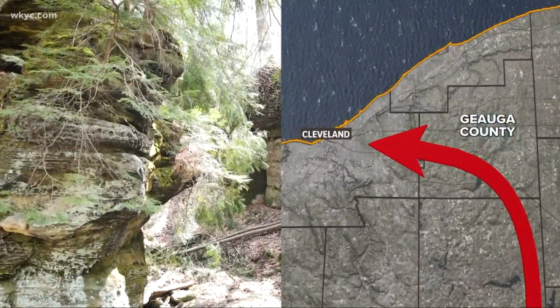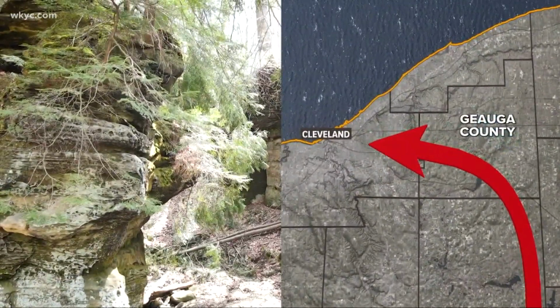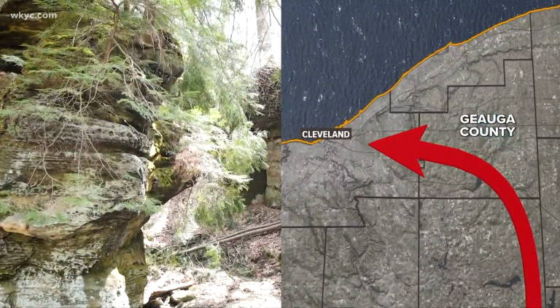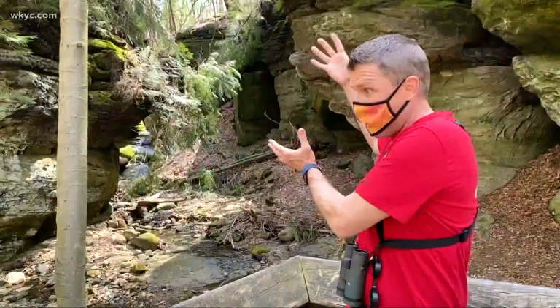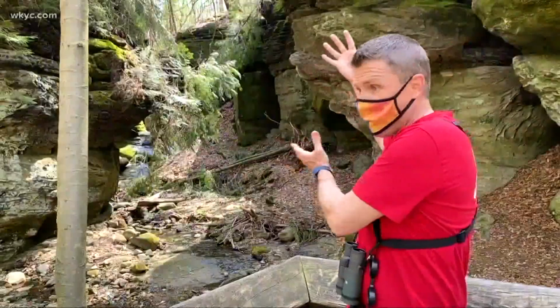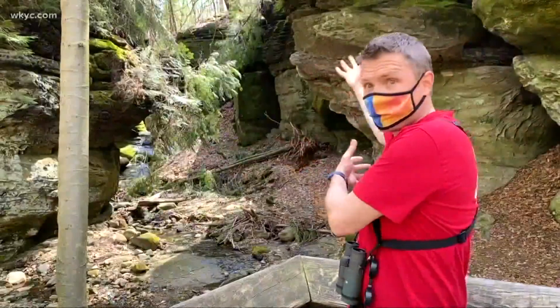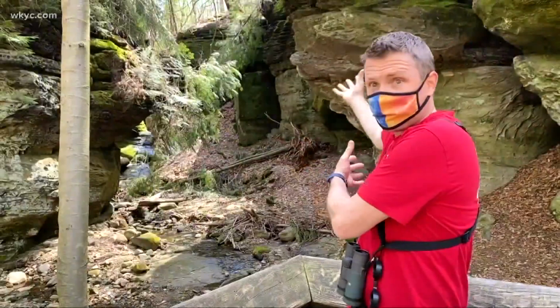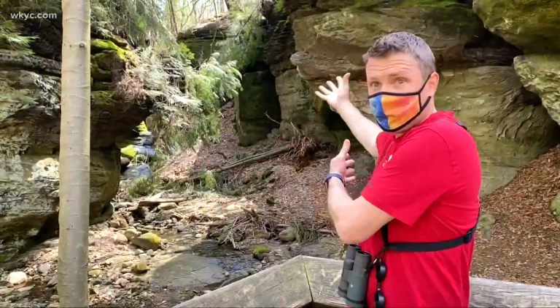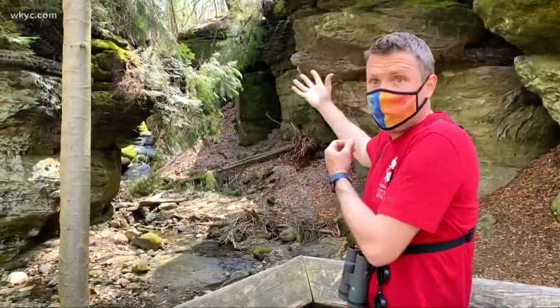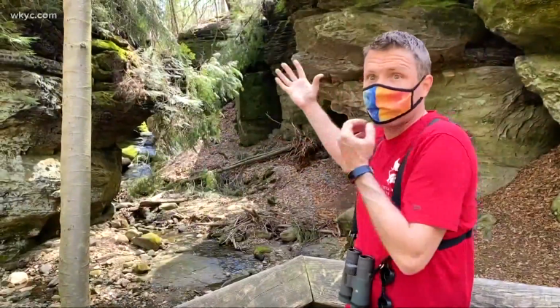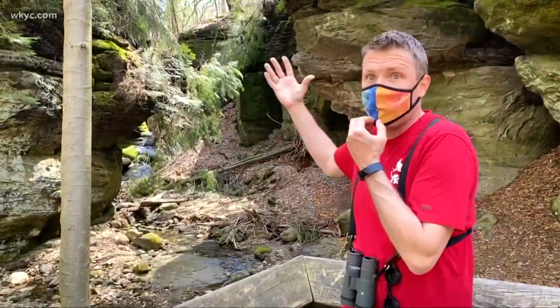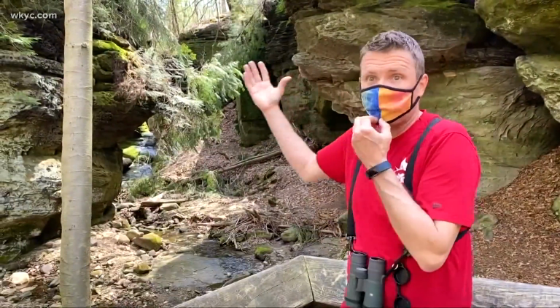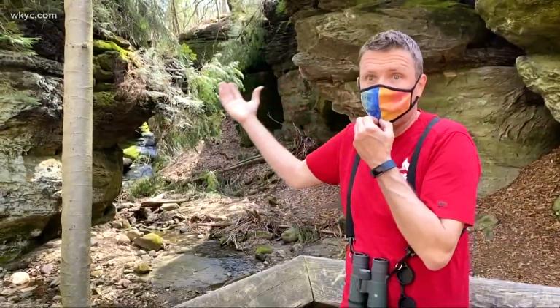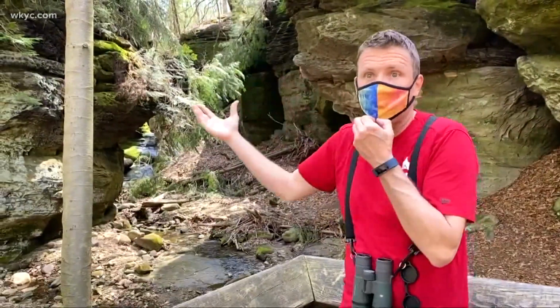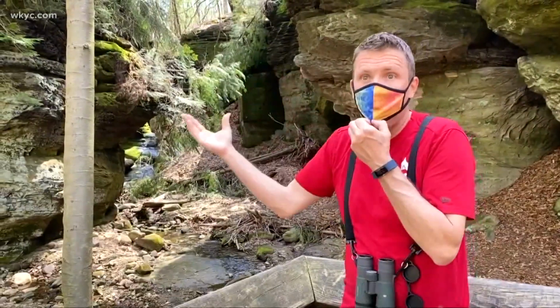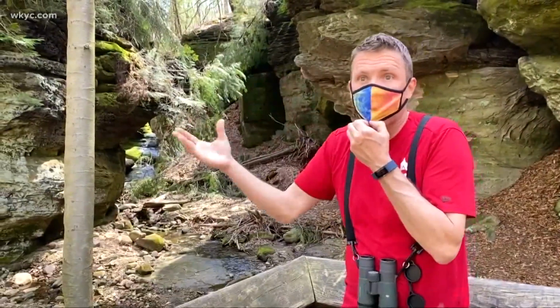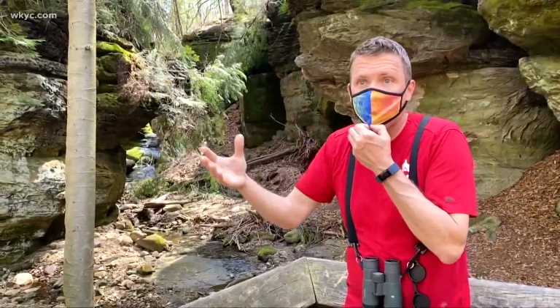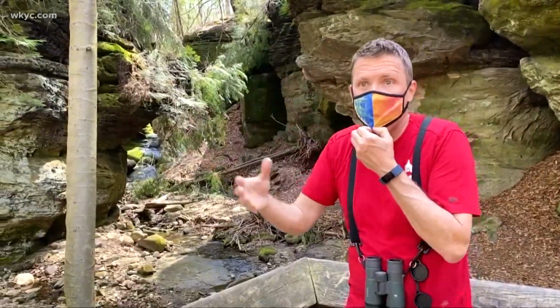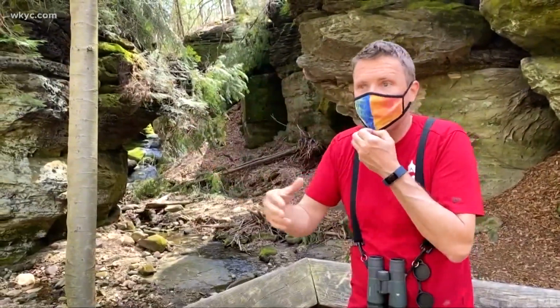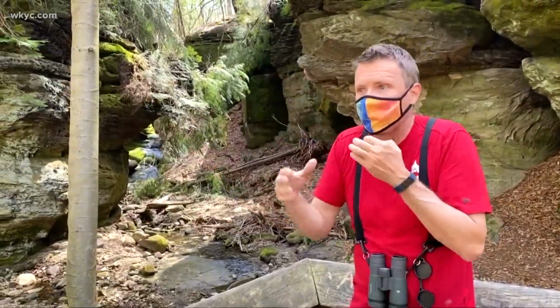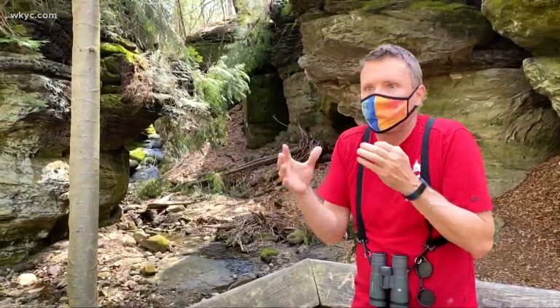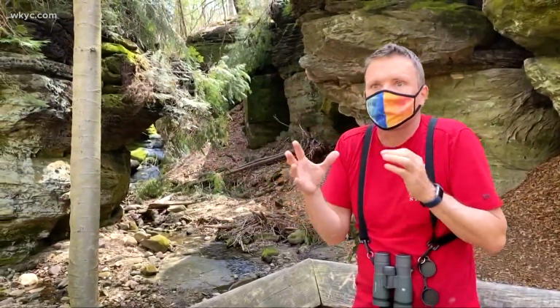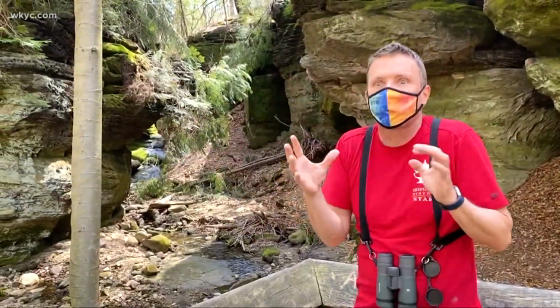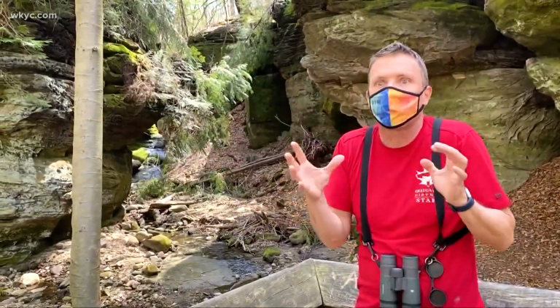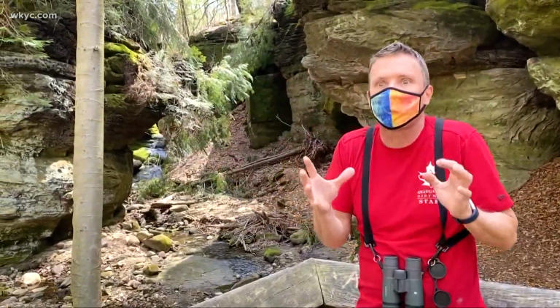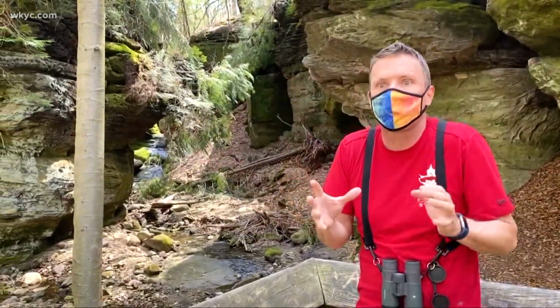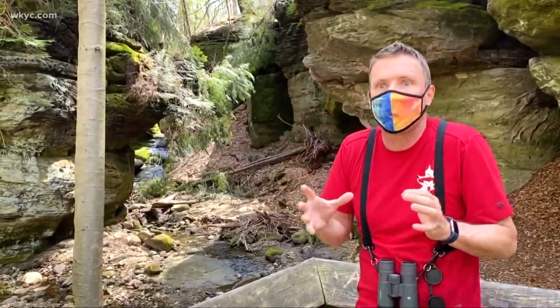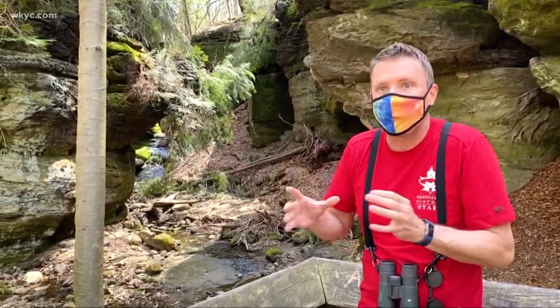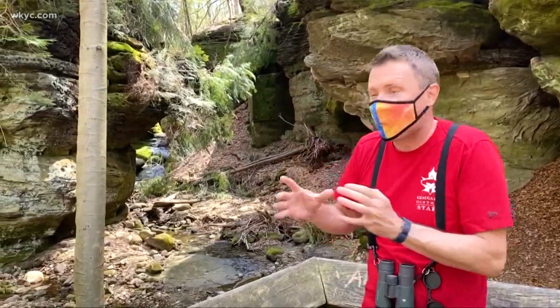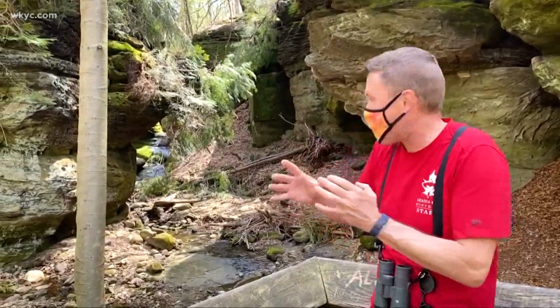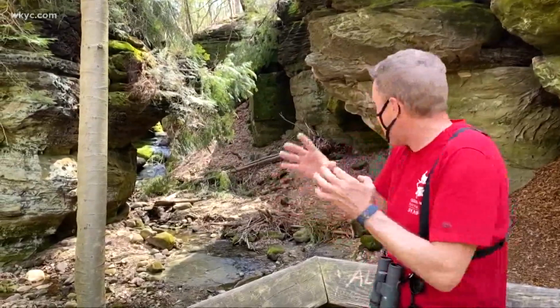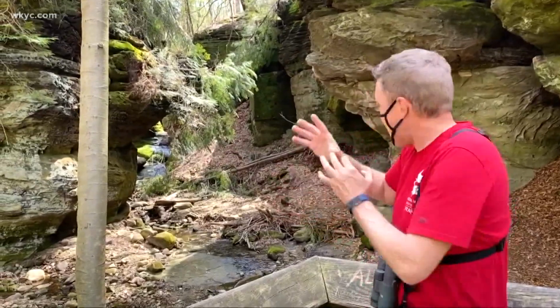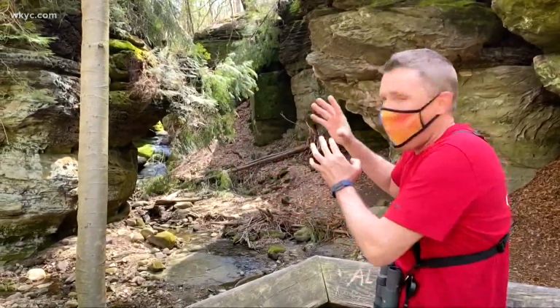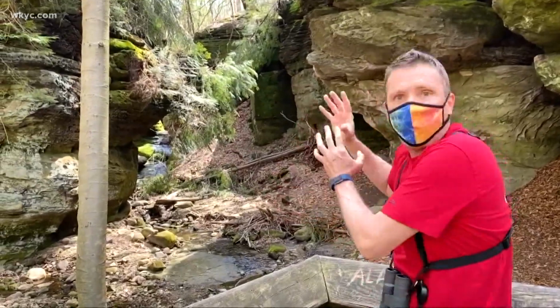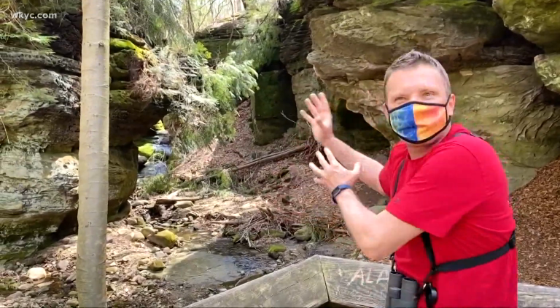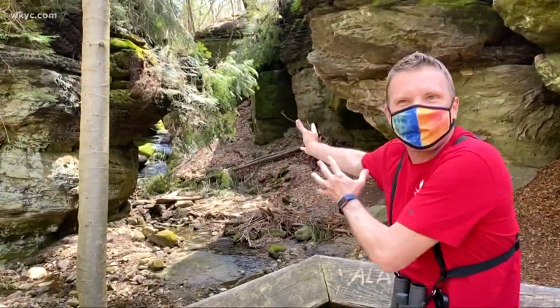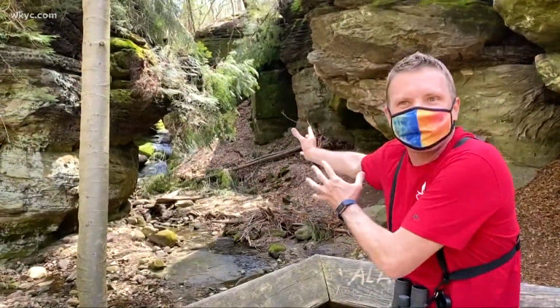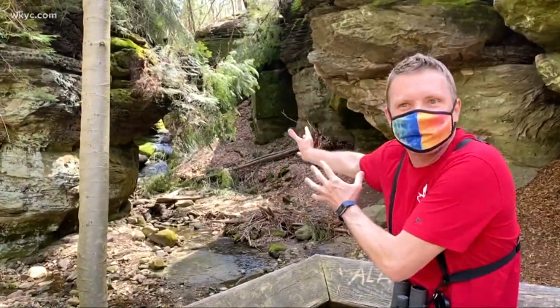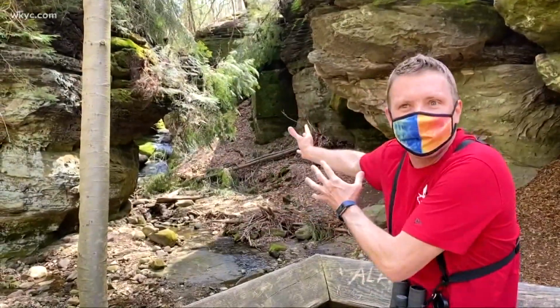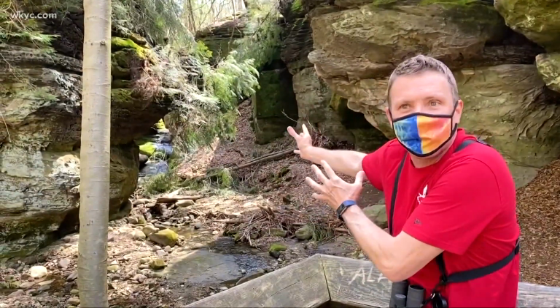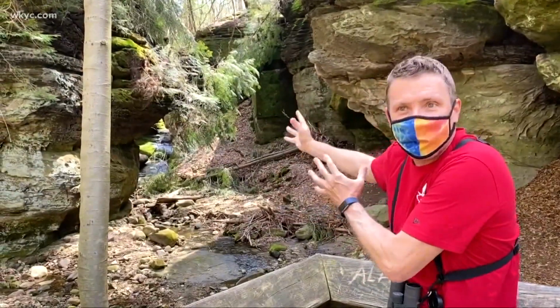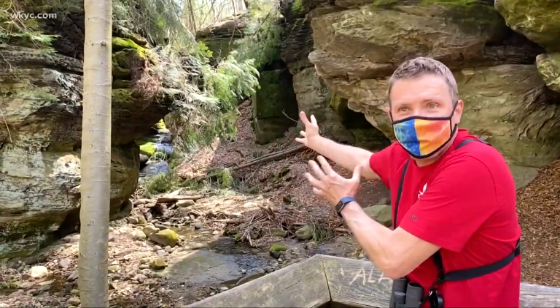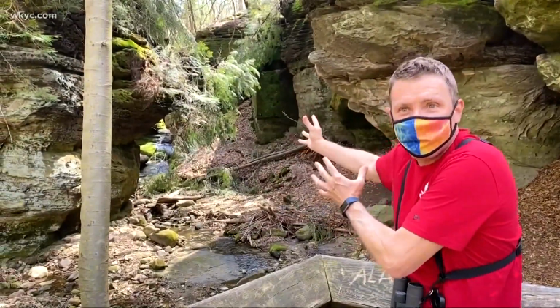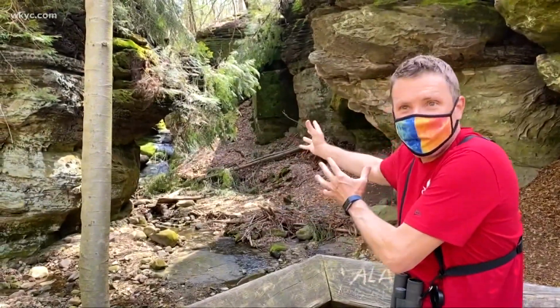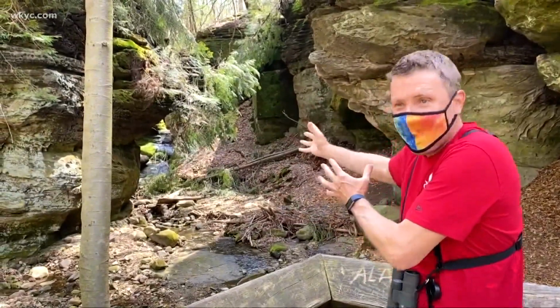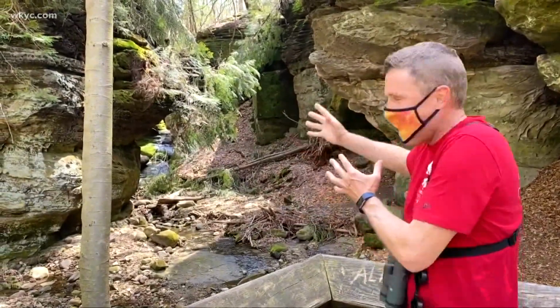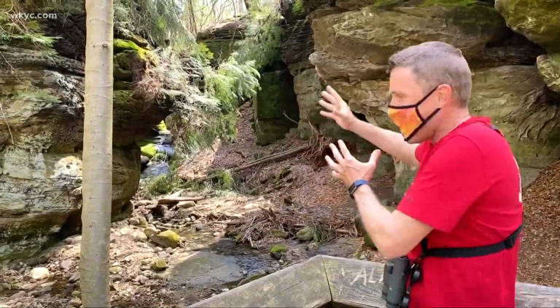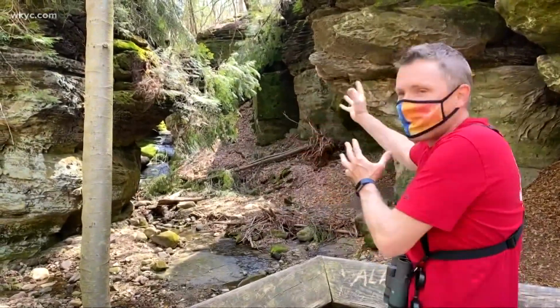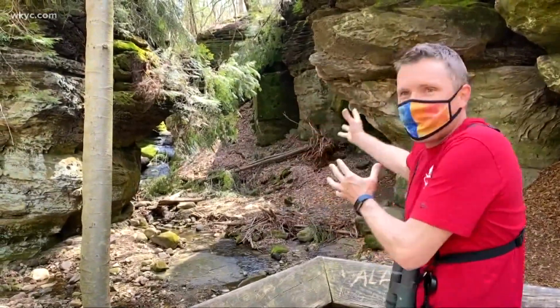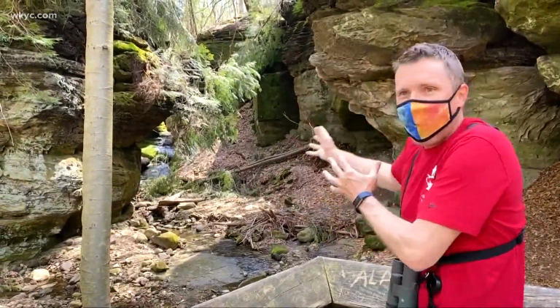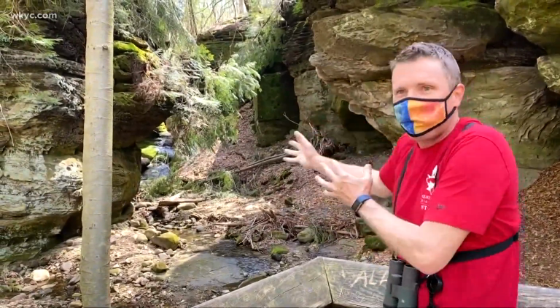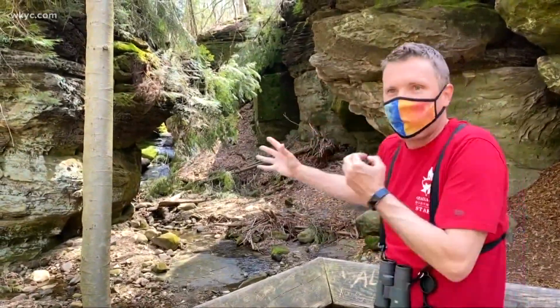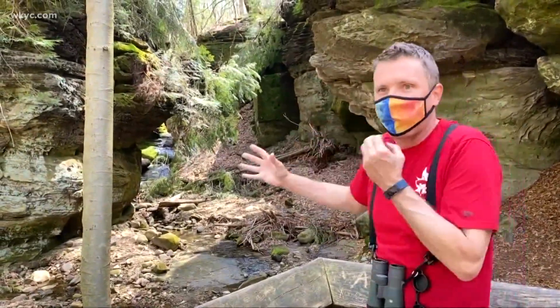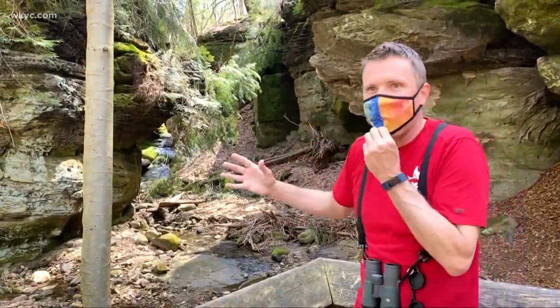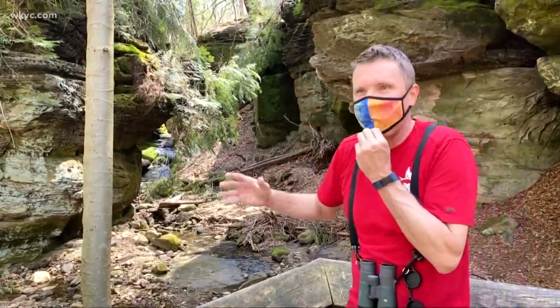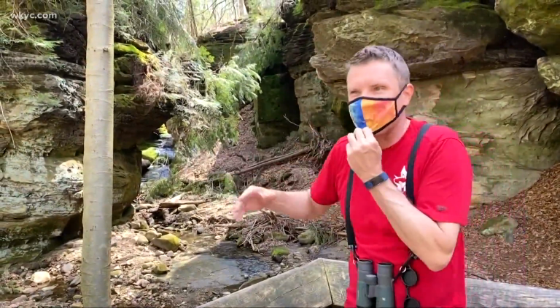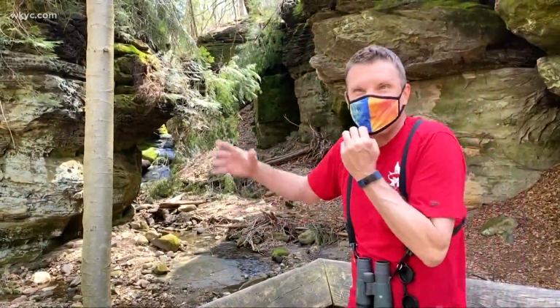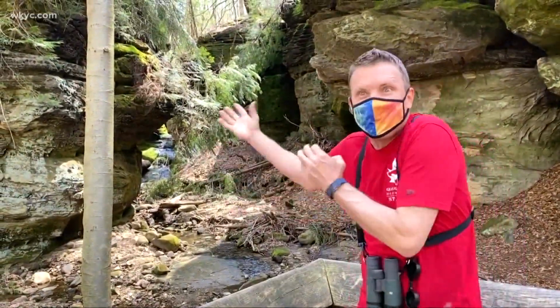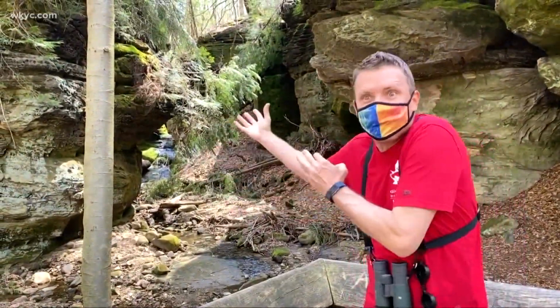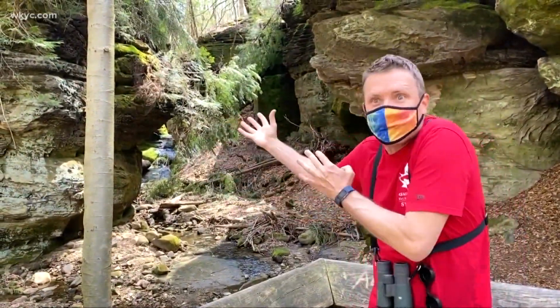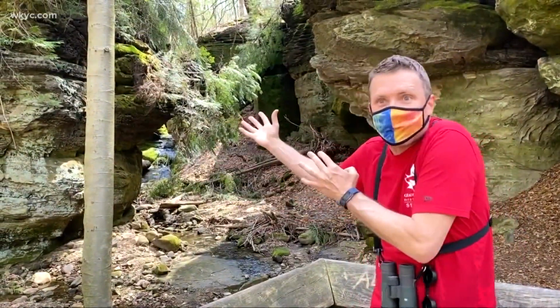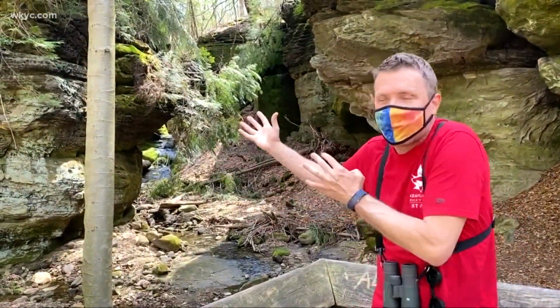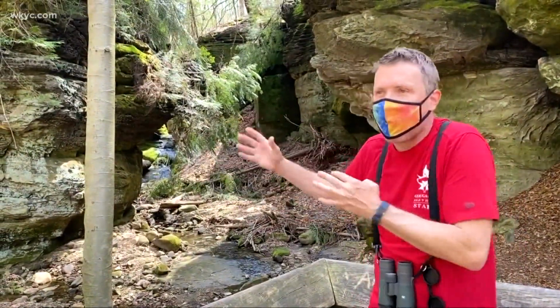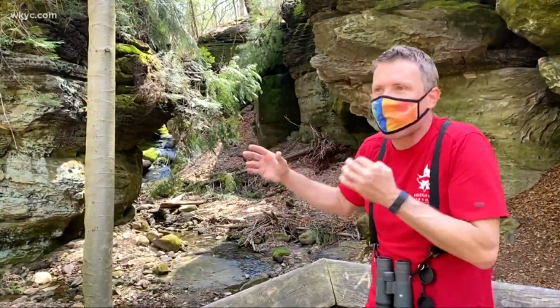The name Ansell's Cave comes from a local guy who was rumored to have had a whiskey still in the cave area and lived in the cave.